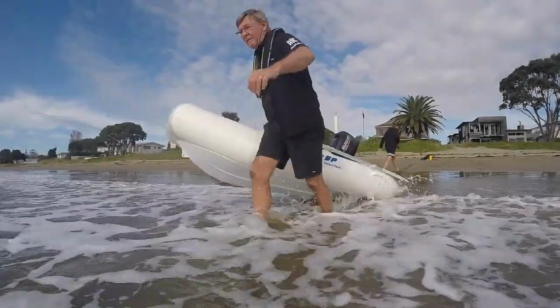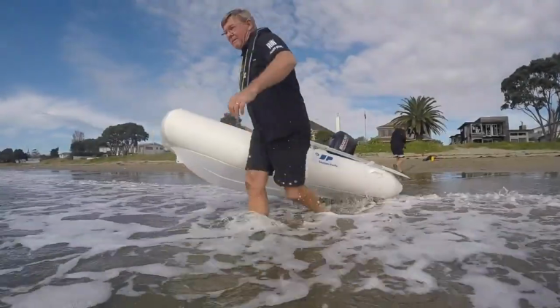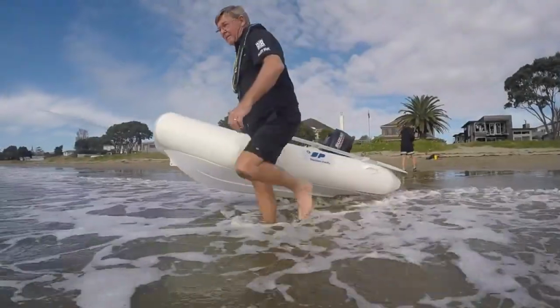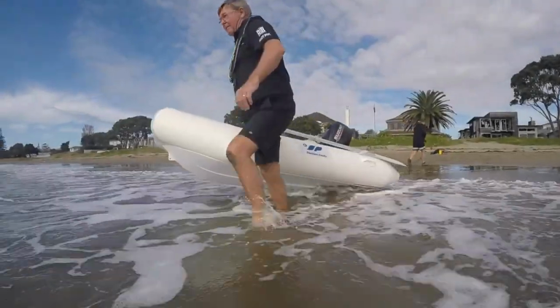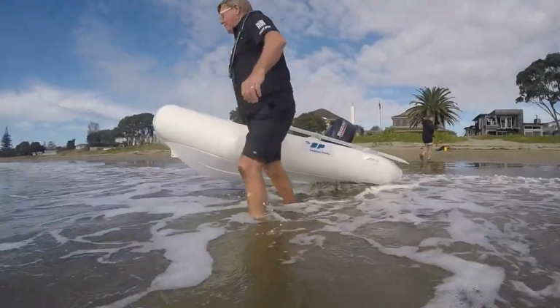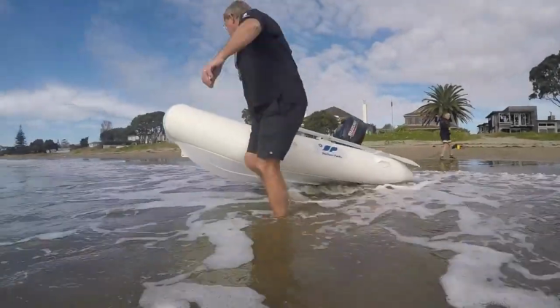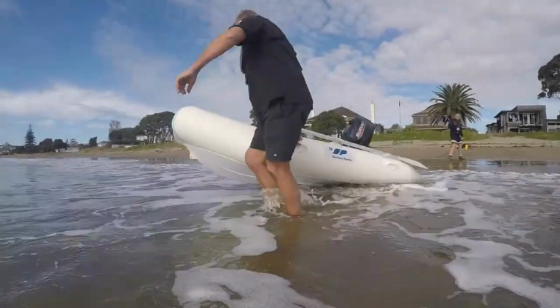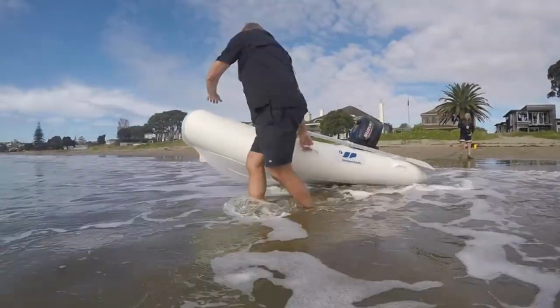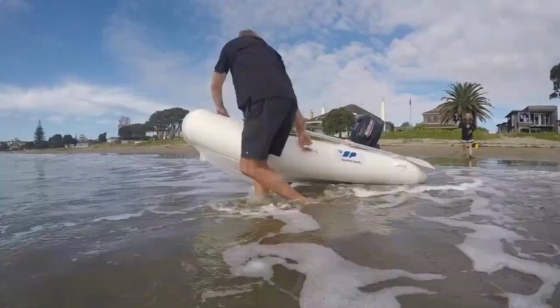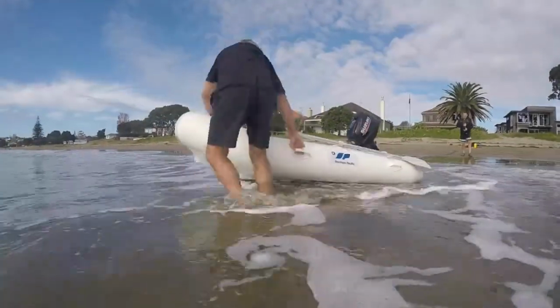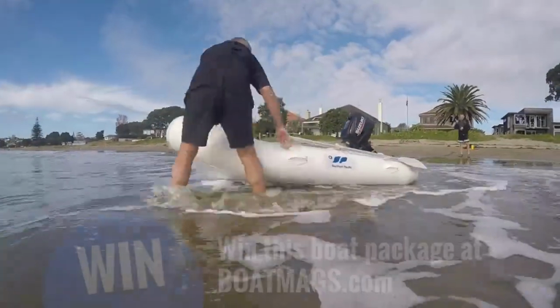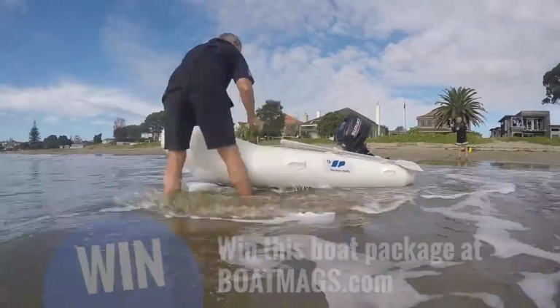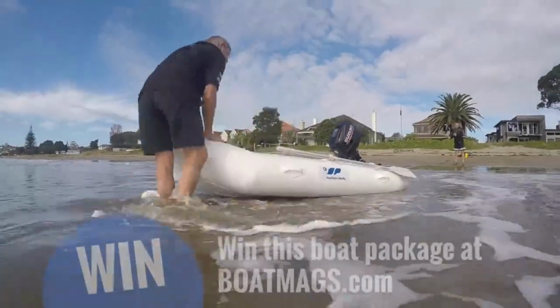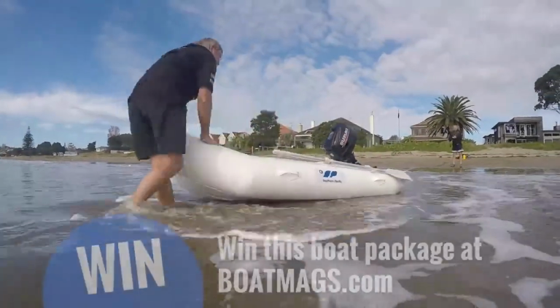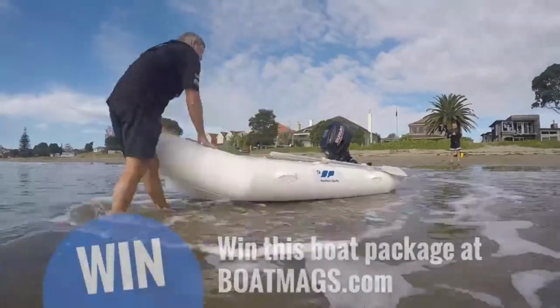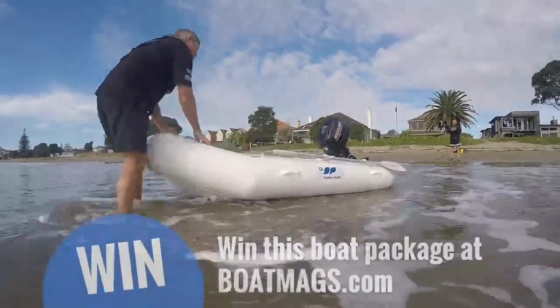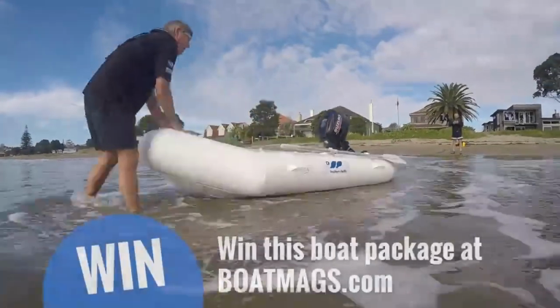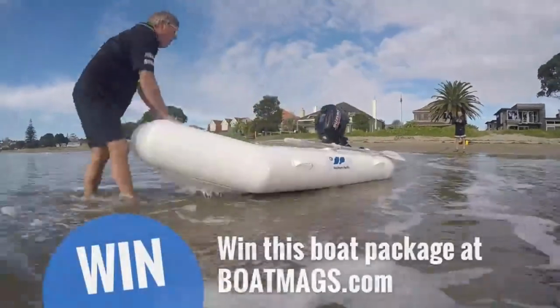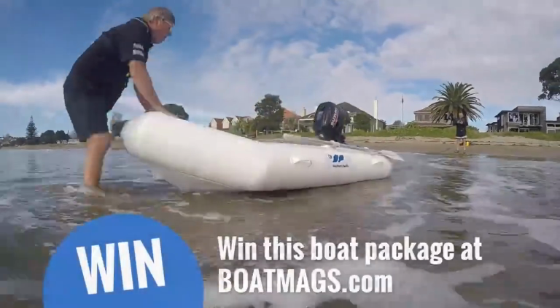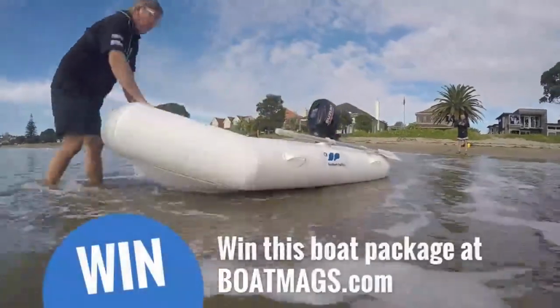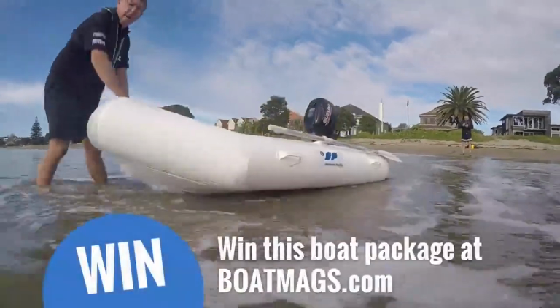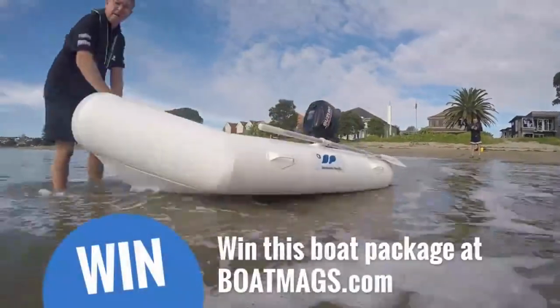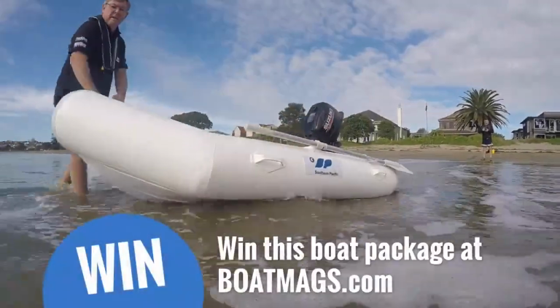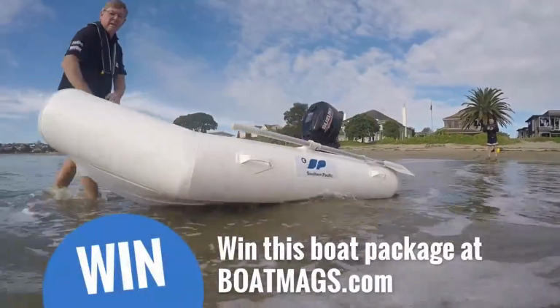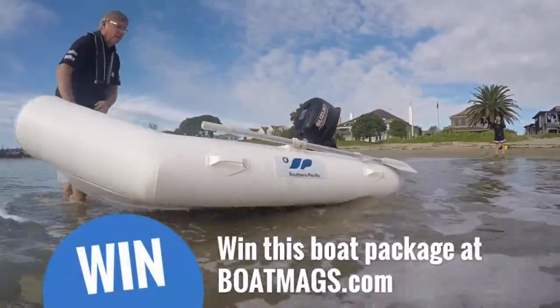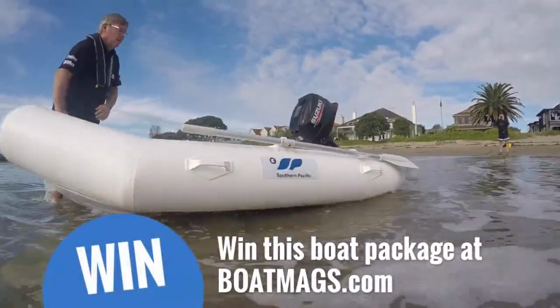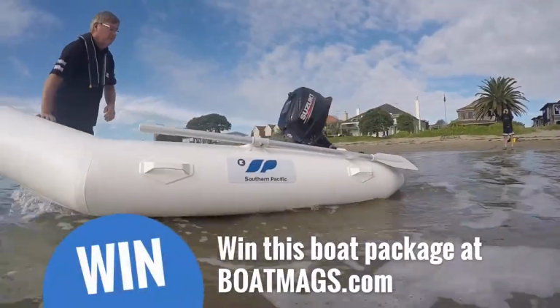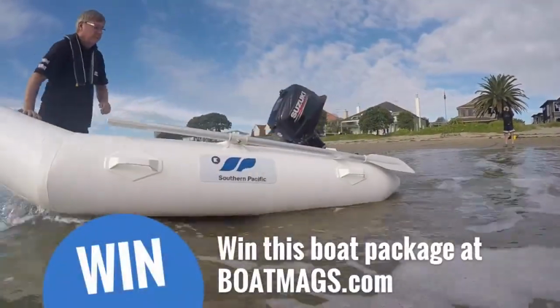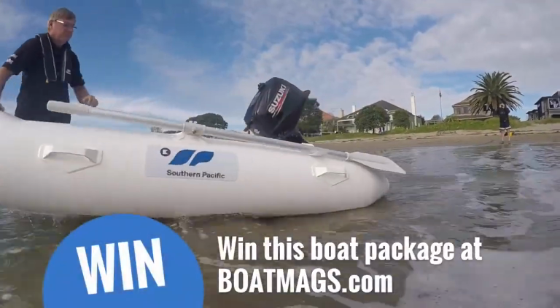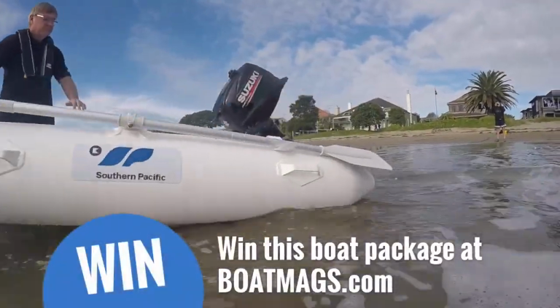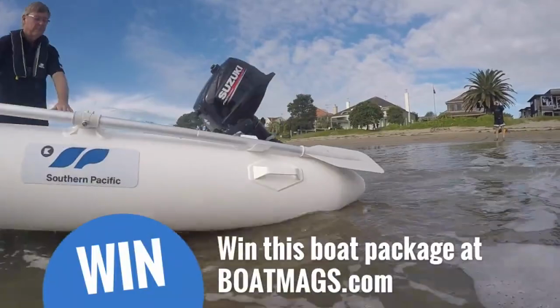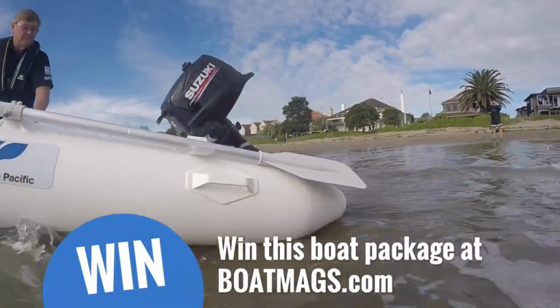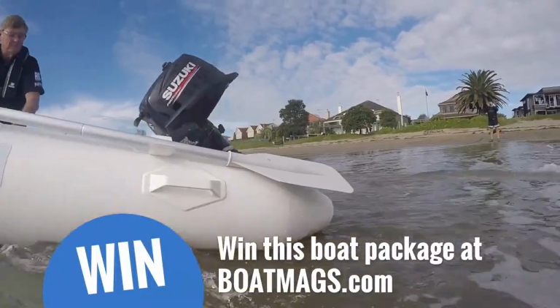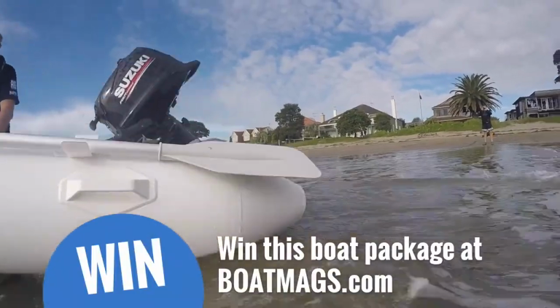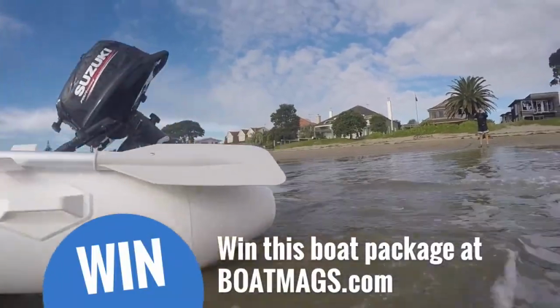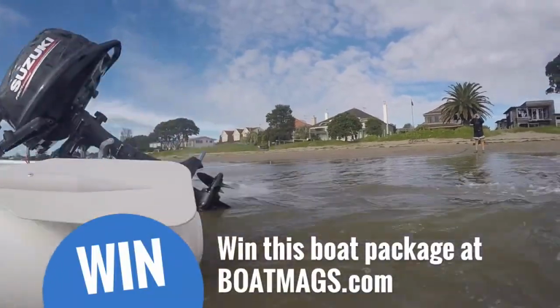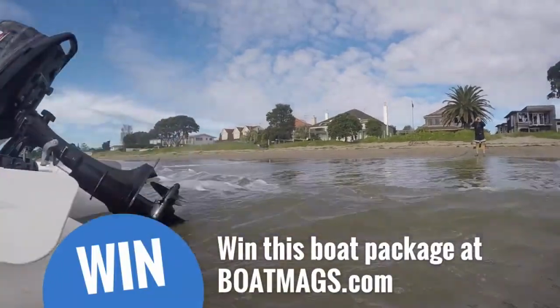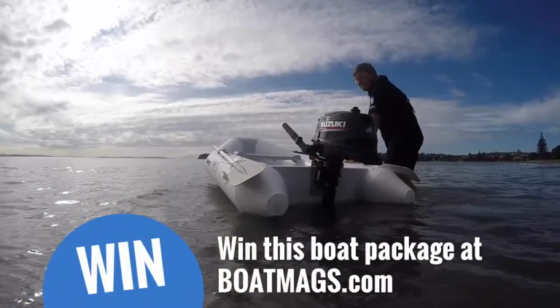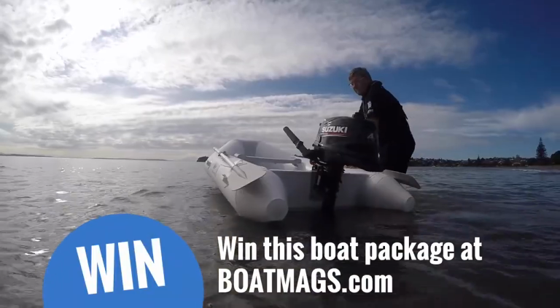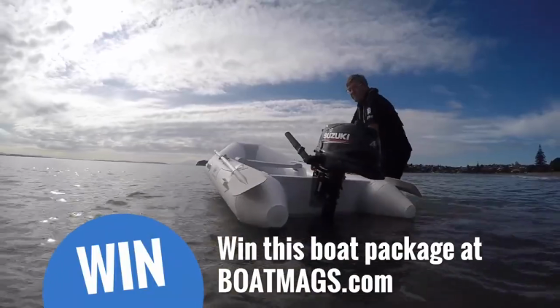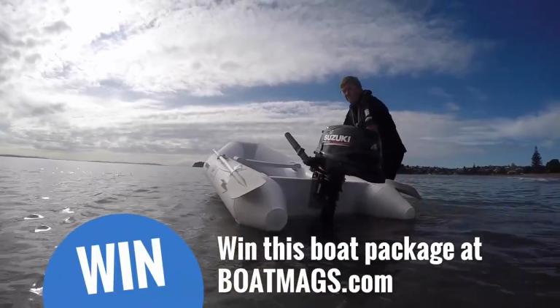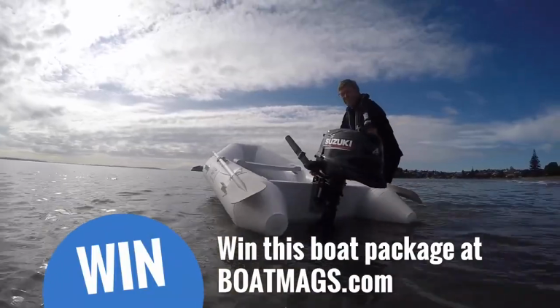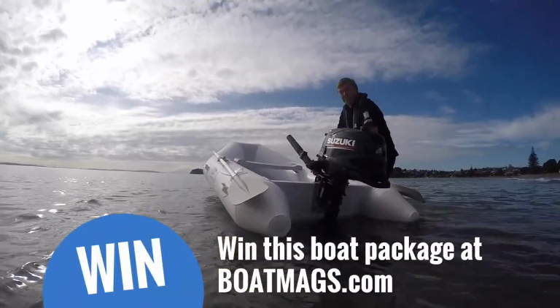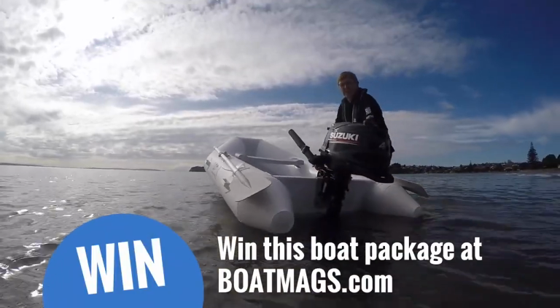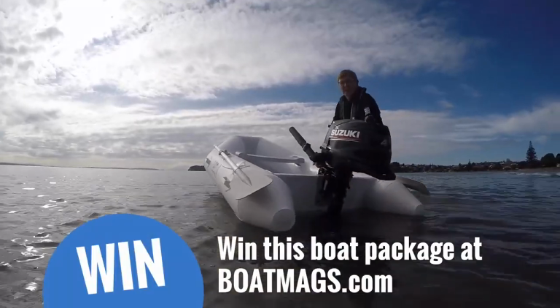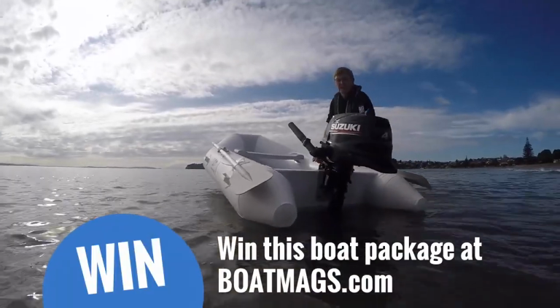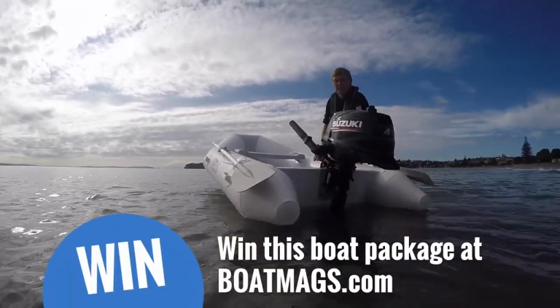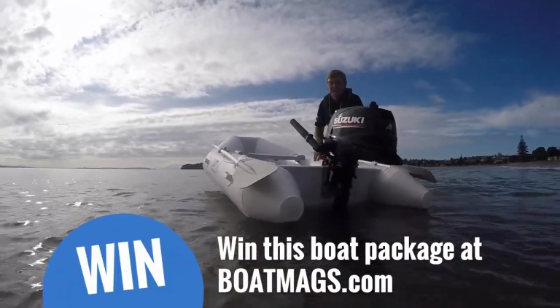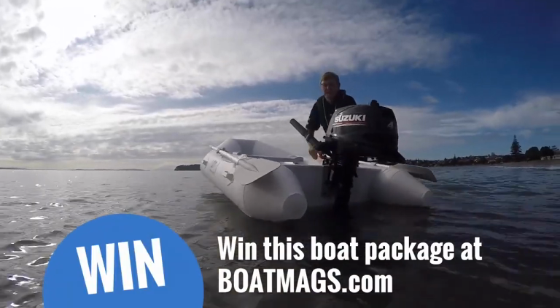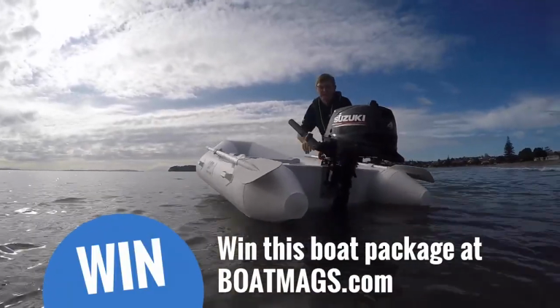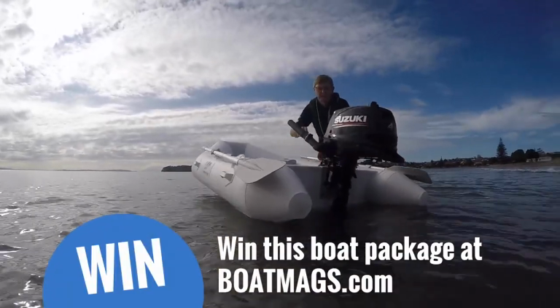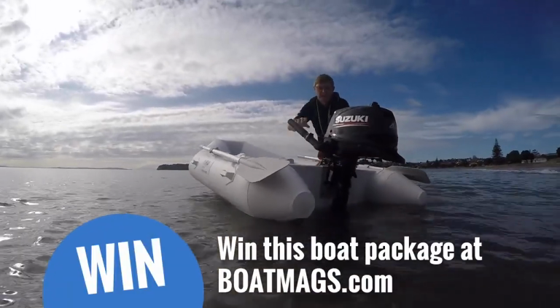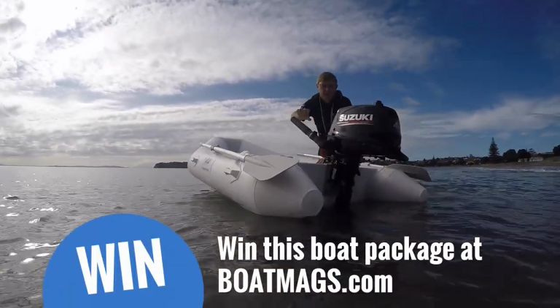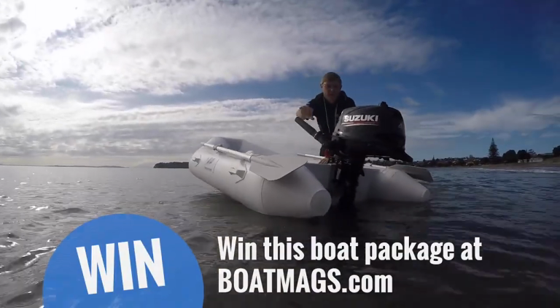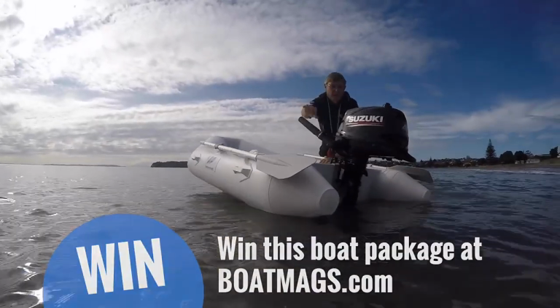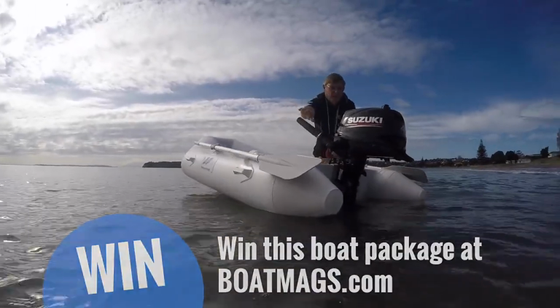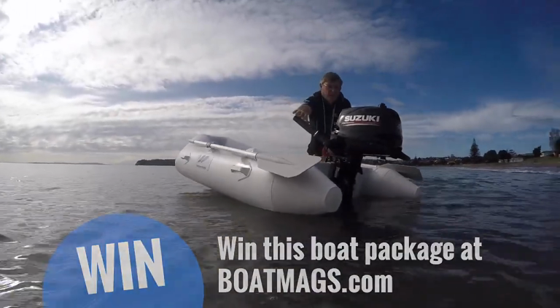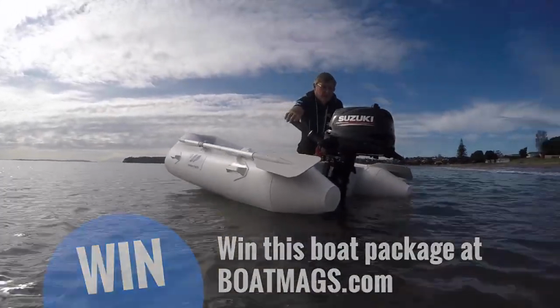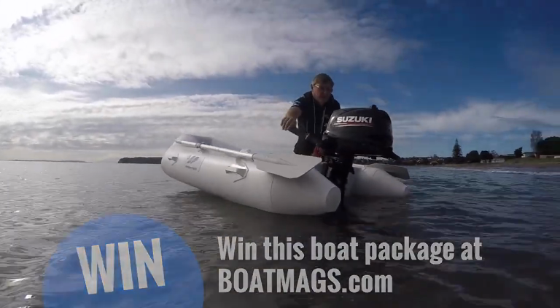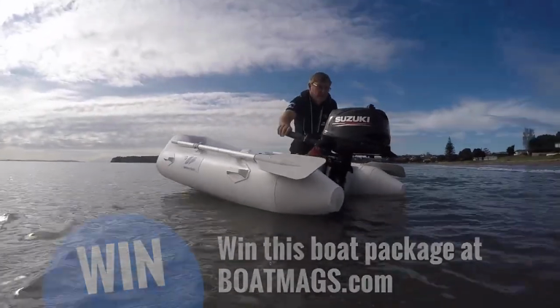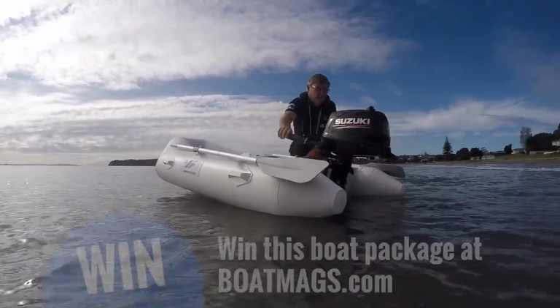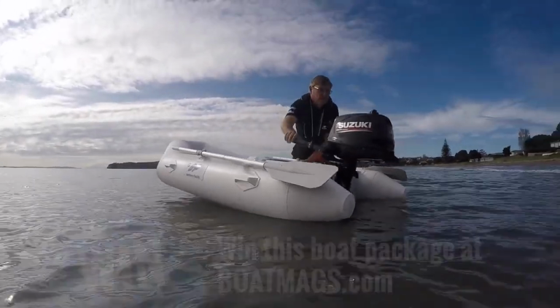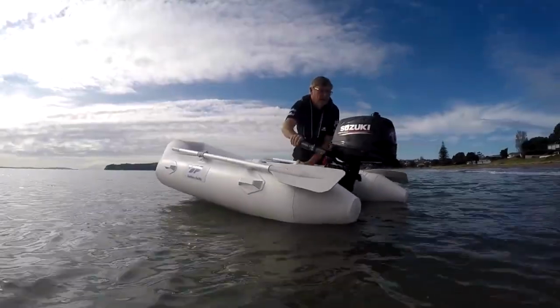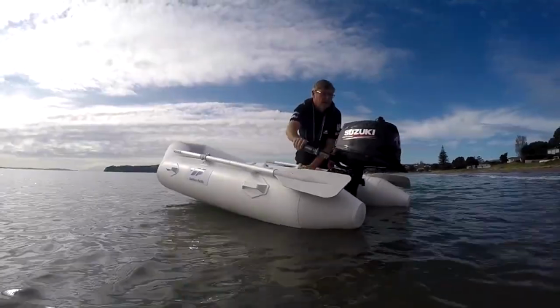That's a quick overview of the boat and the prize package, so let's get out on the water and see how it runs.